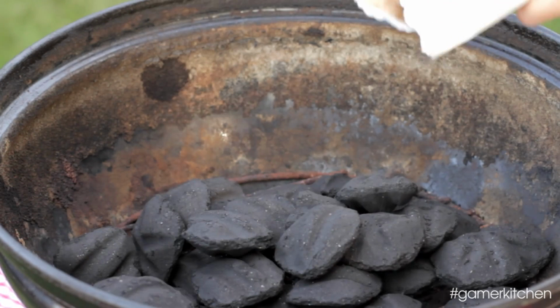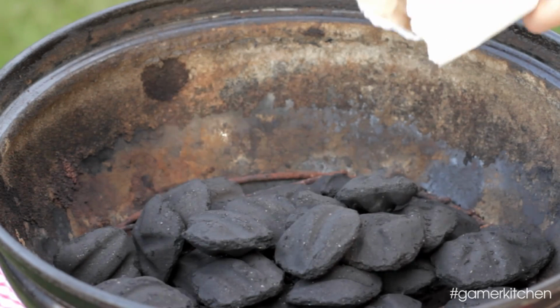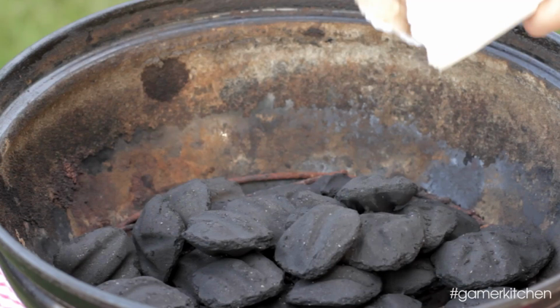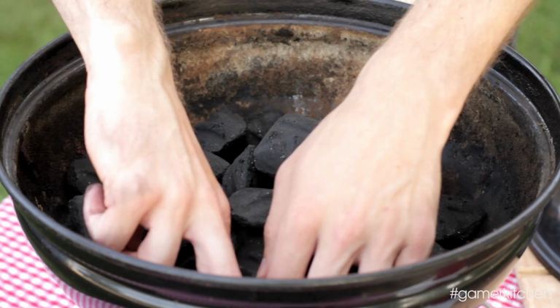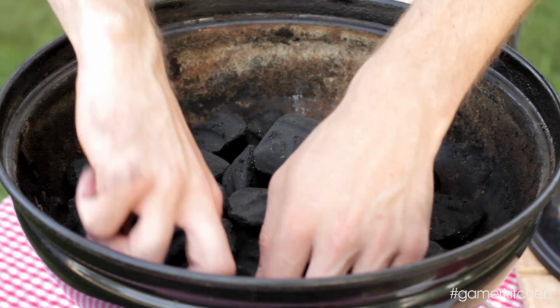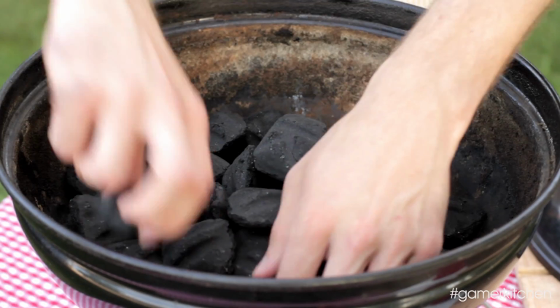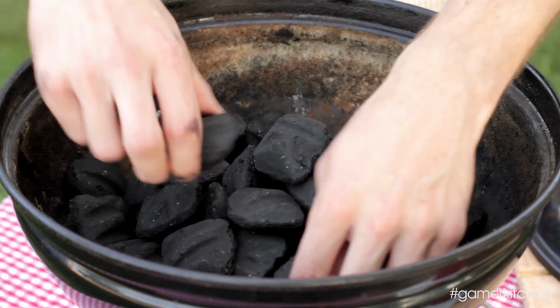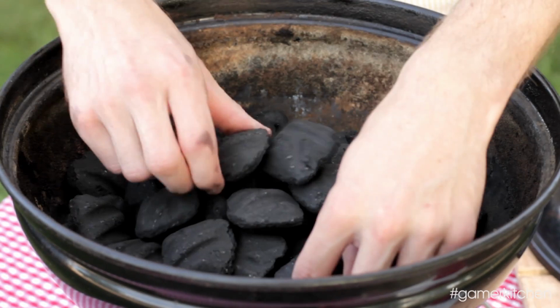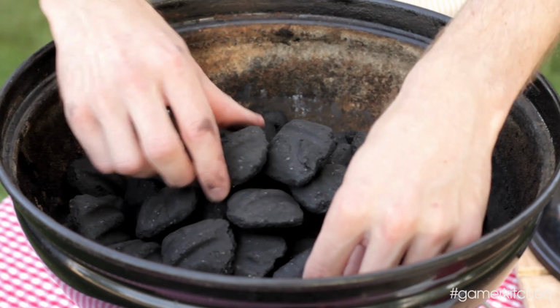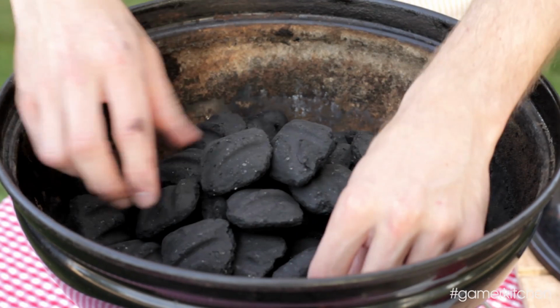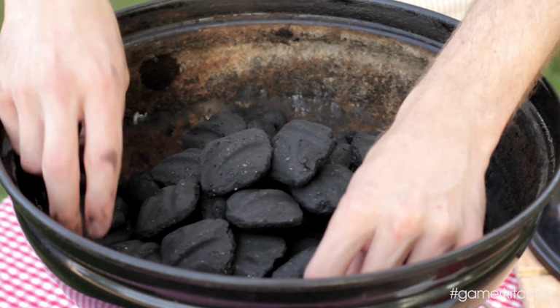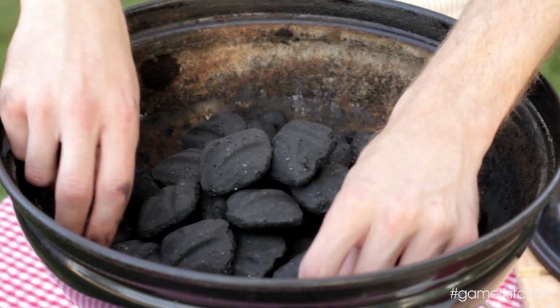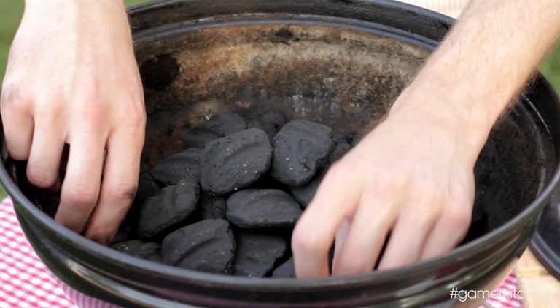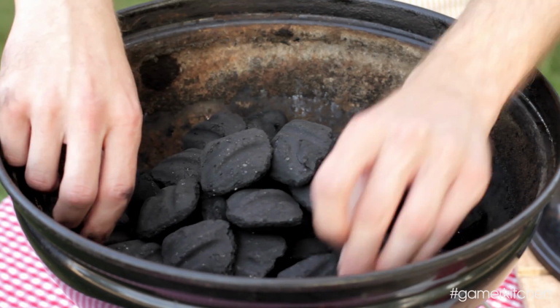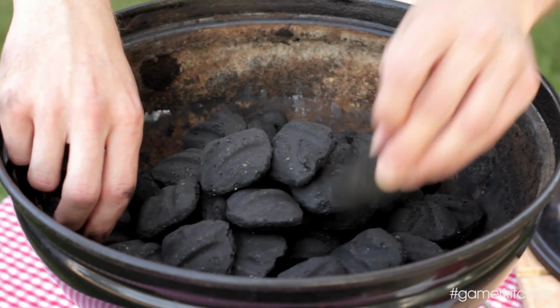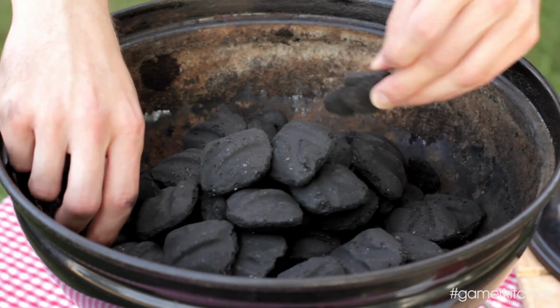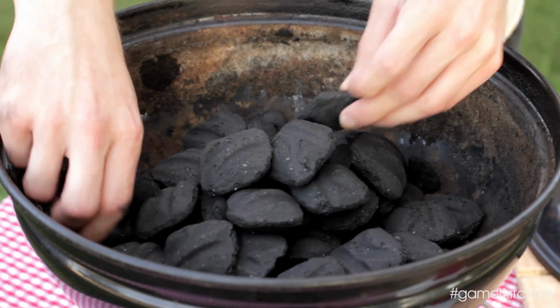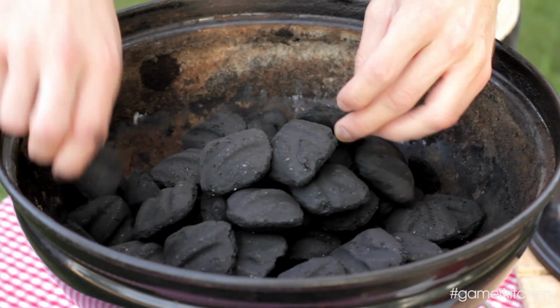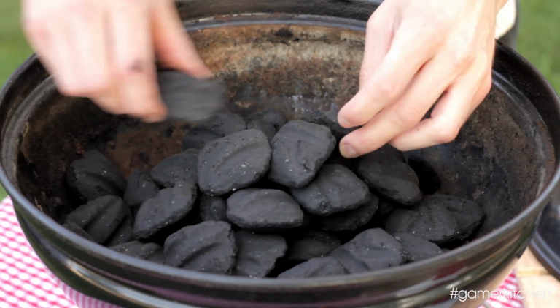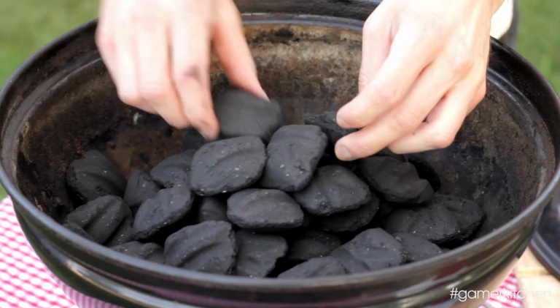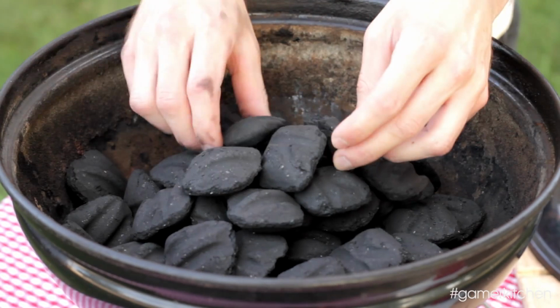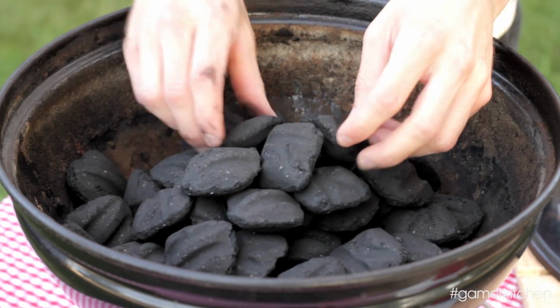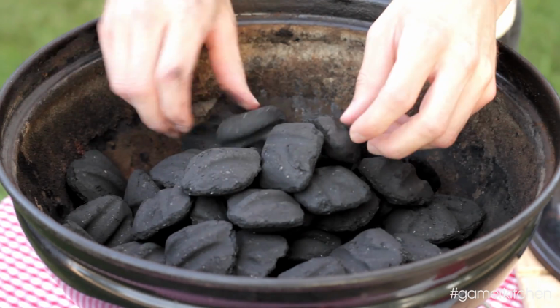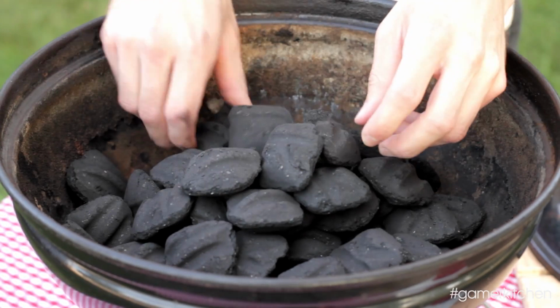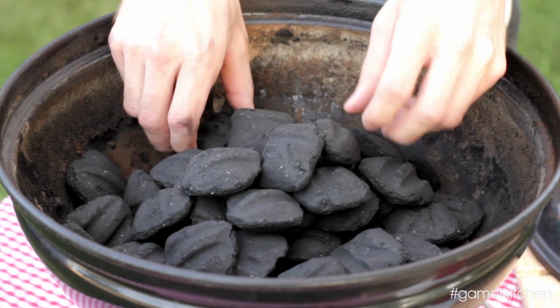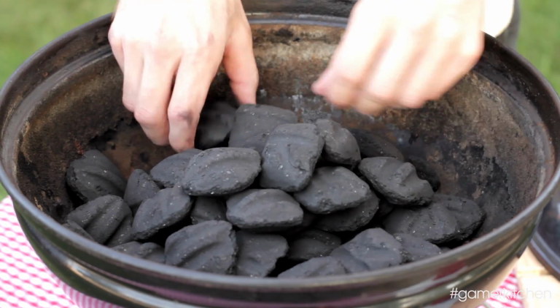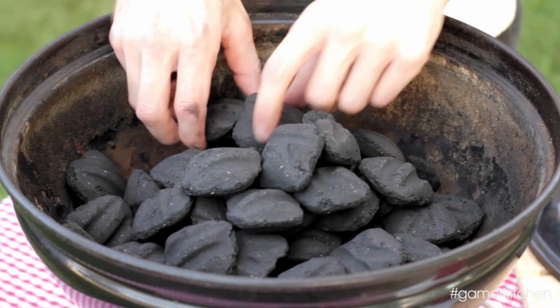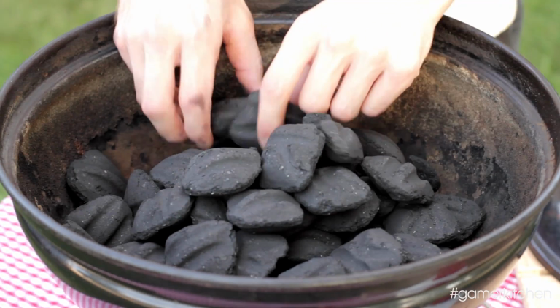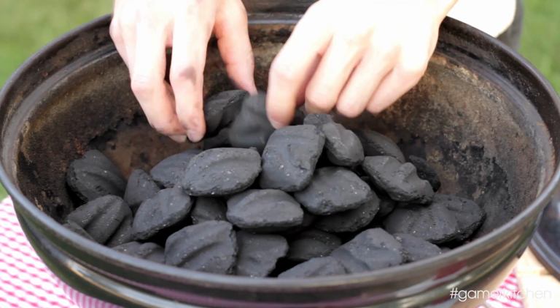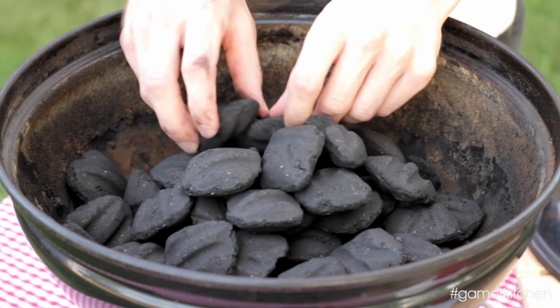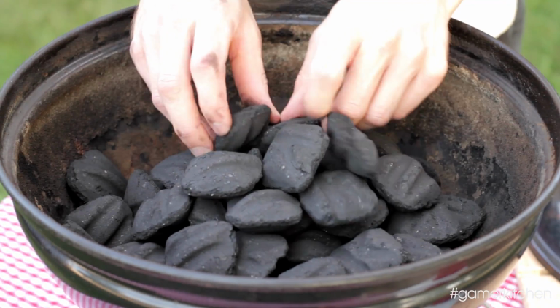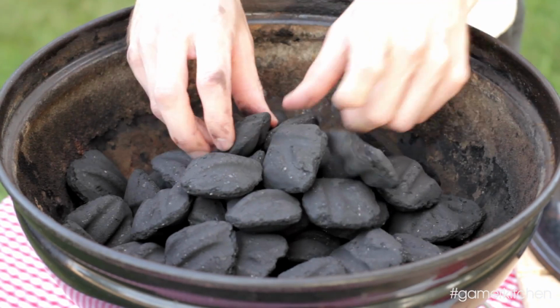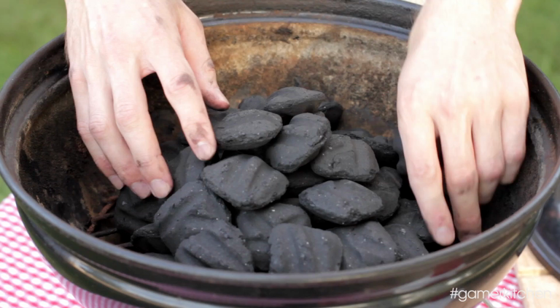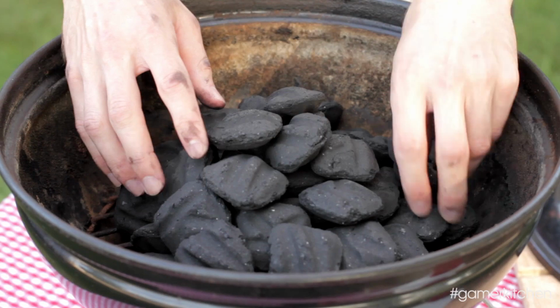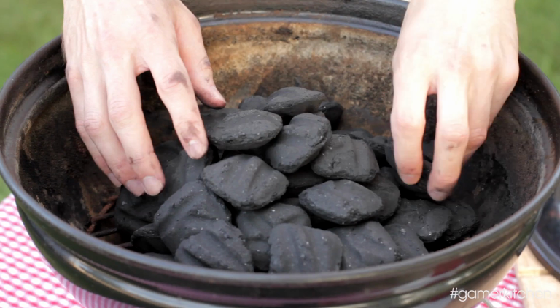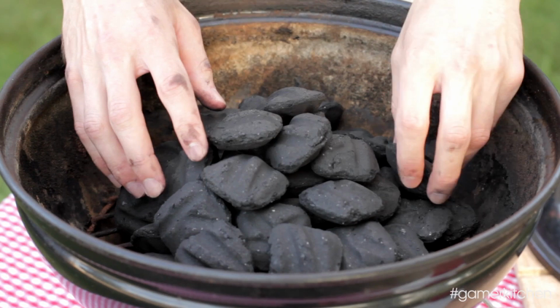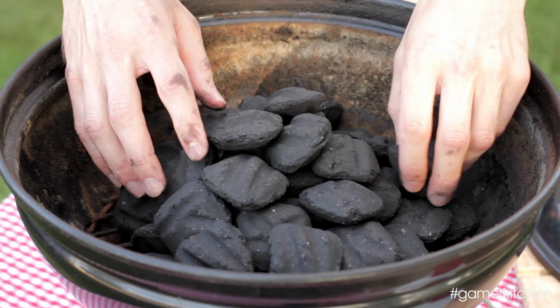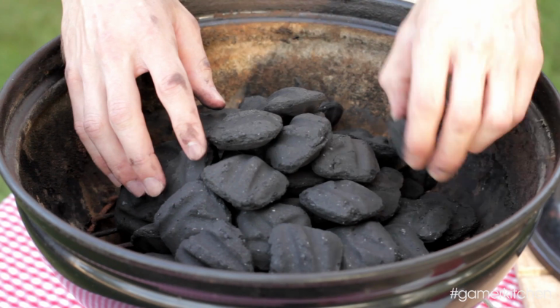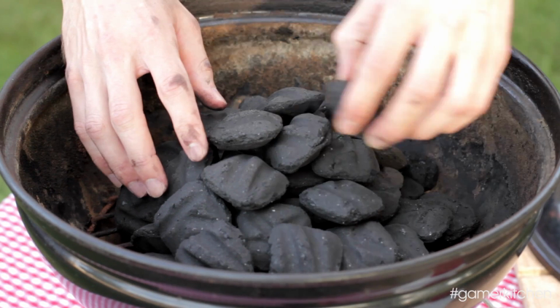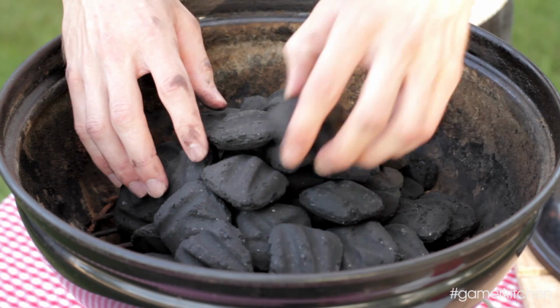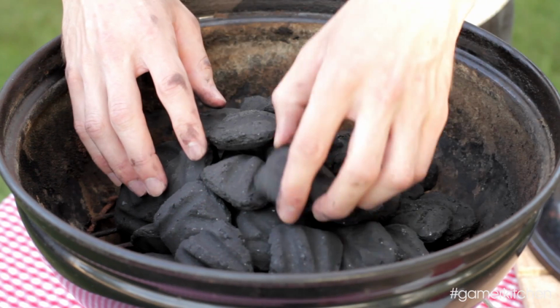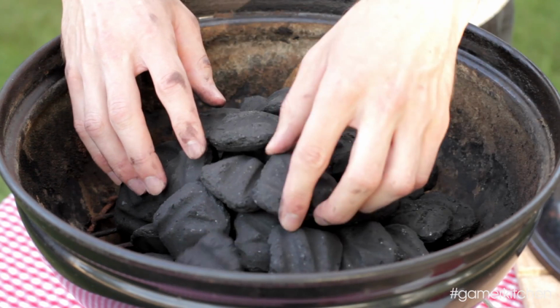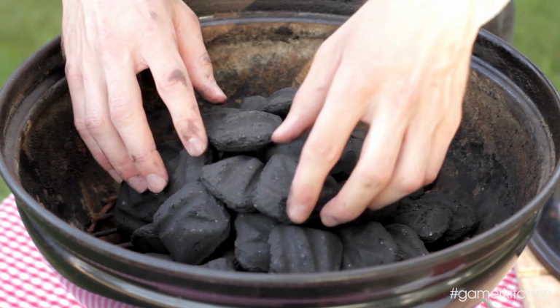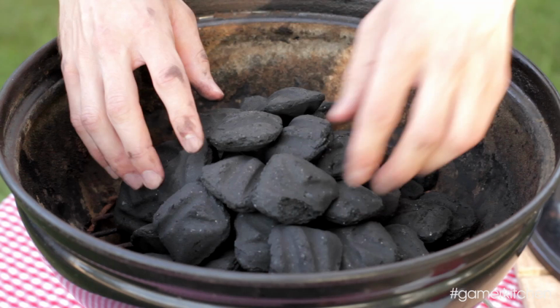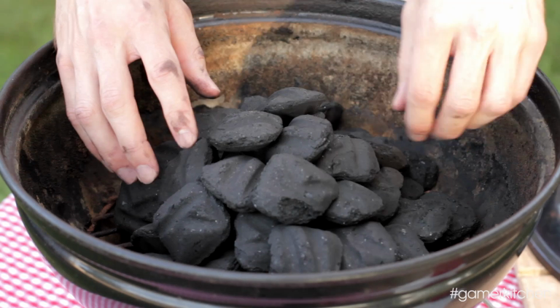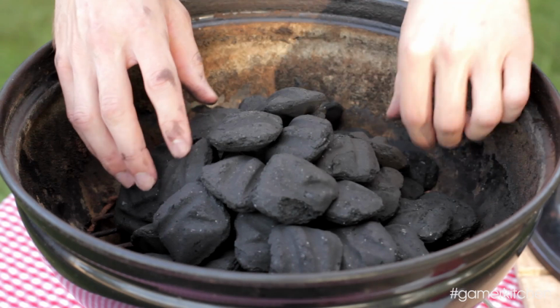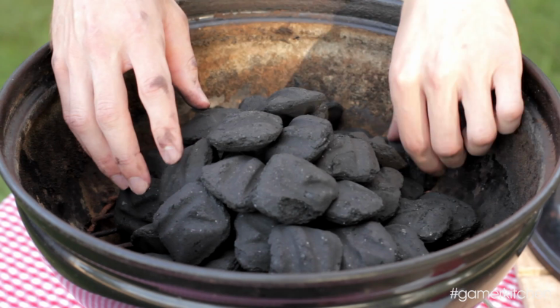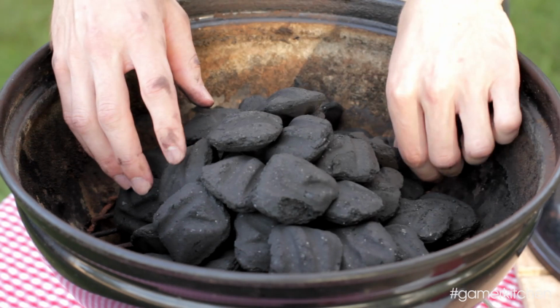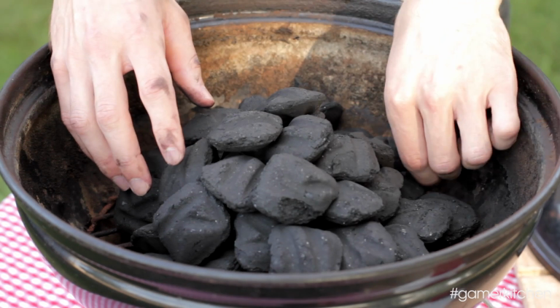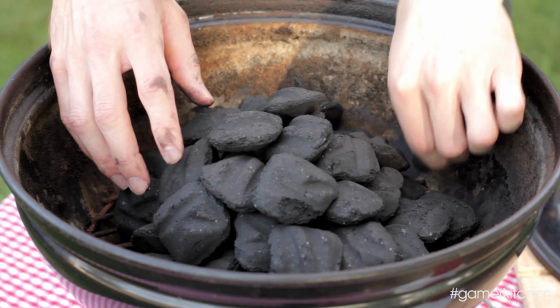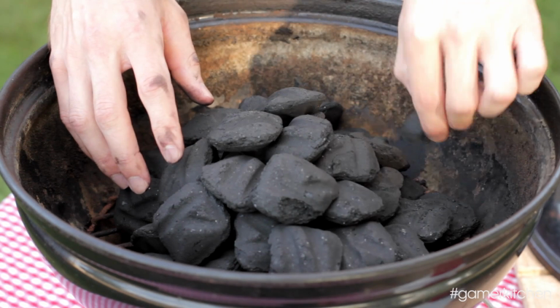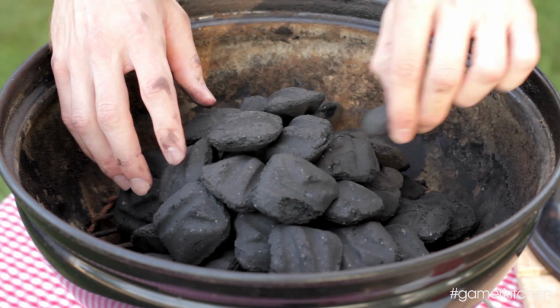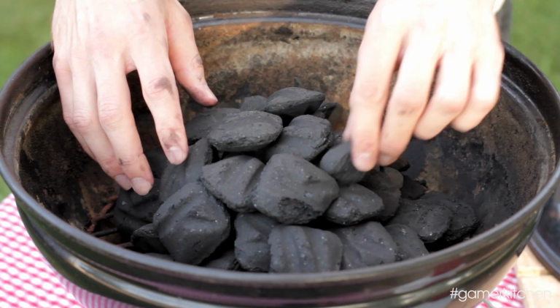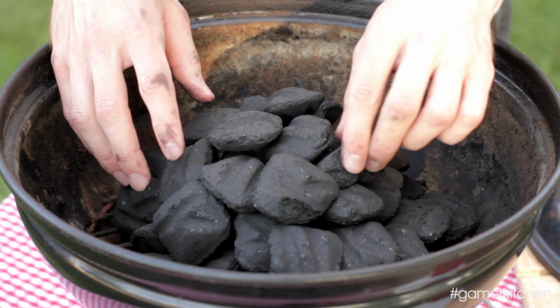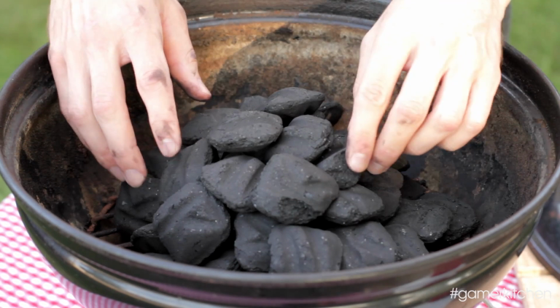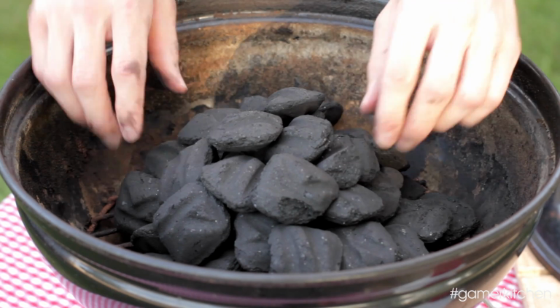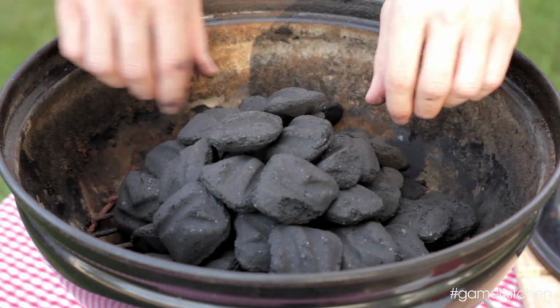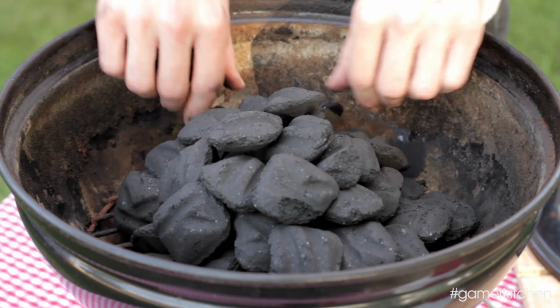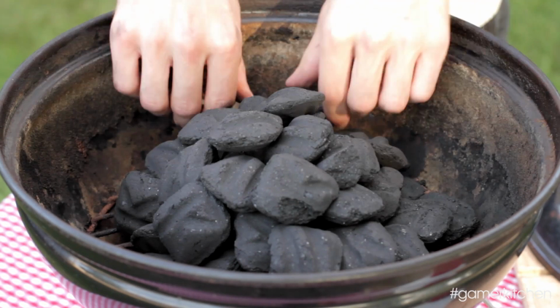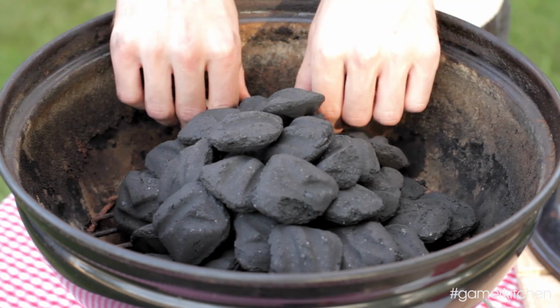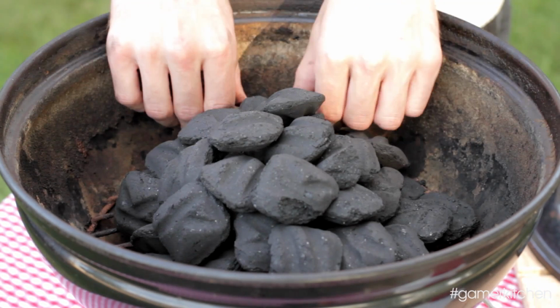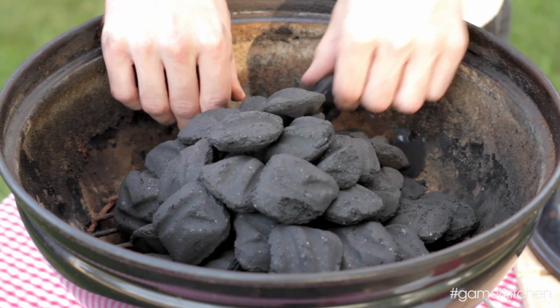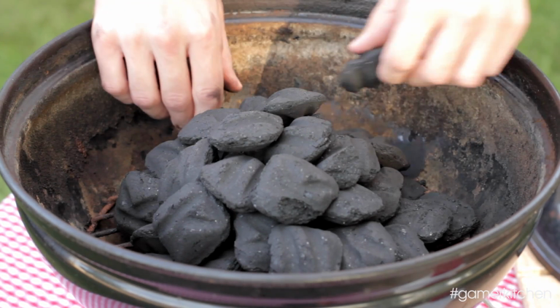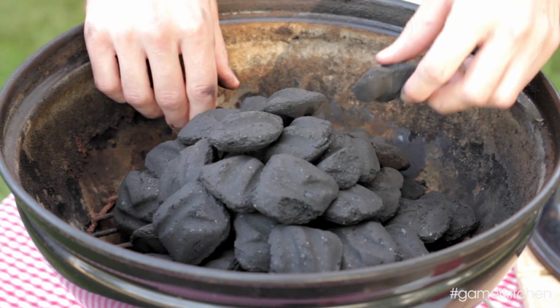Roughly pile the coals into a pyramid in the center of the grill. You can light the coals multiple ways — either by using newspaper, a charcoal chimney, or lighter fluid.